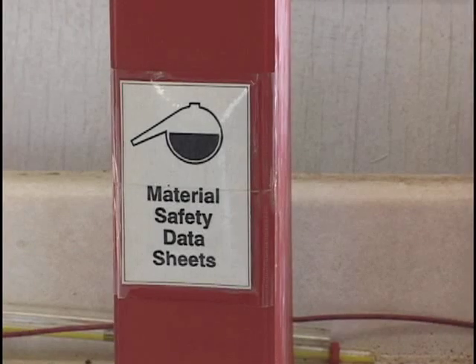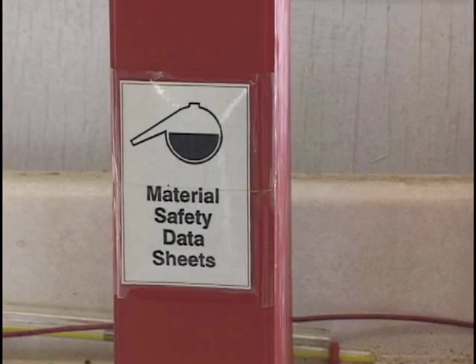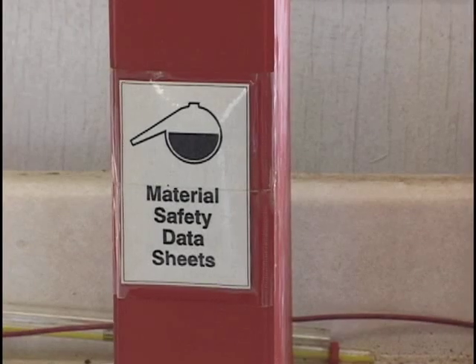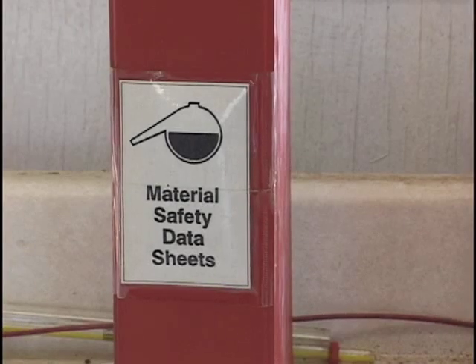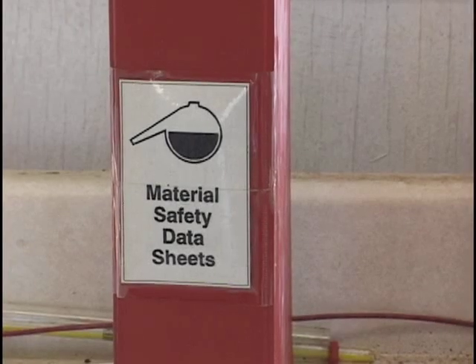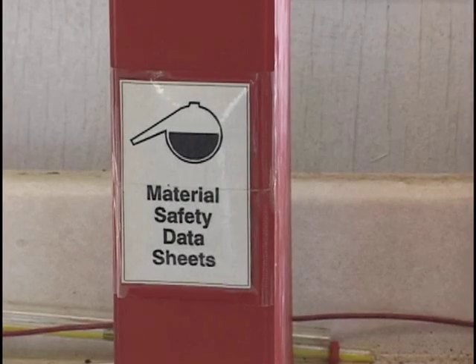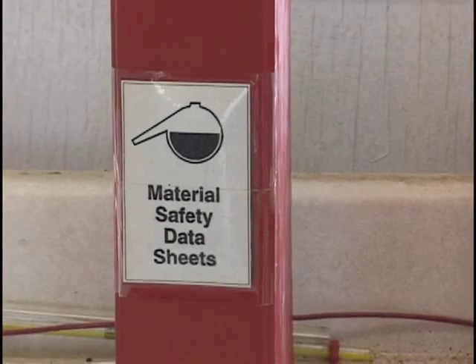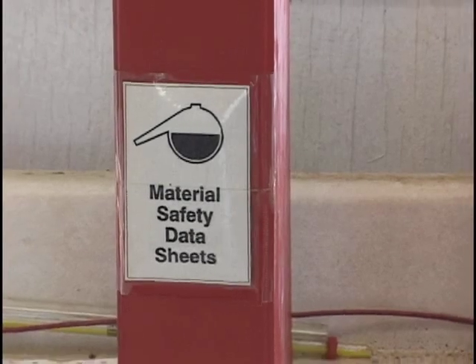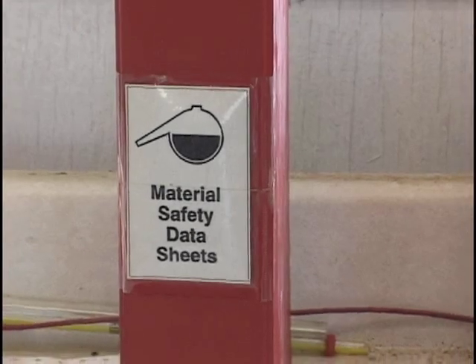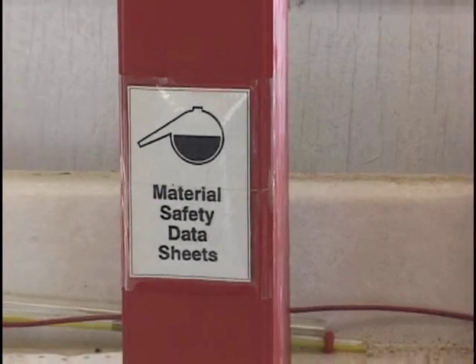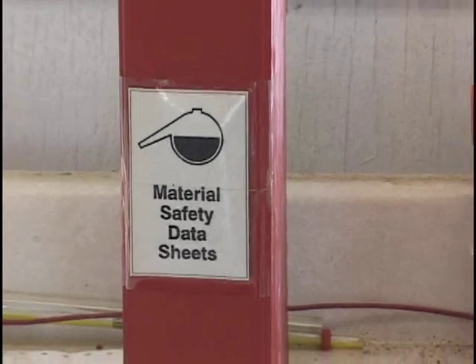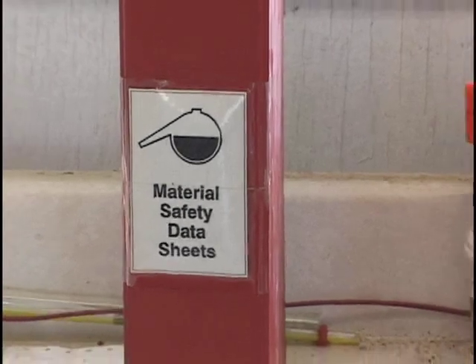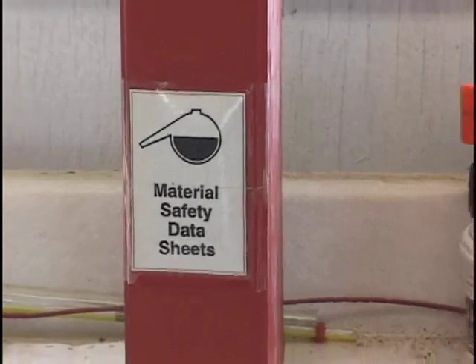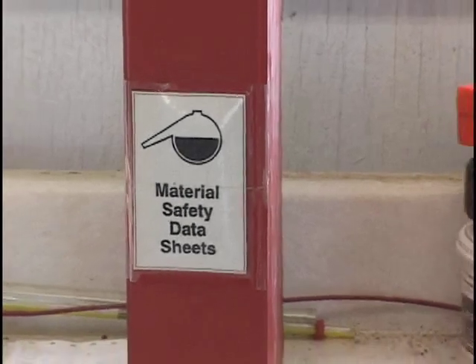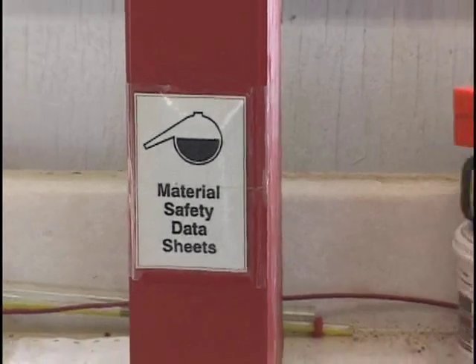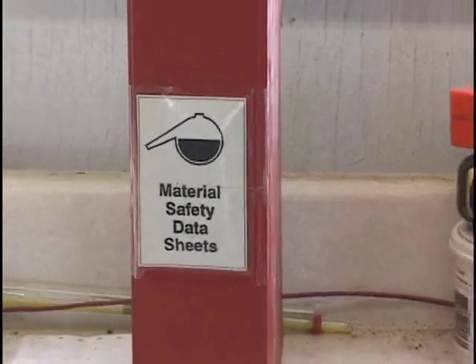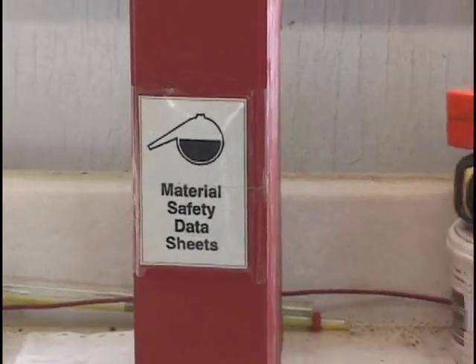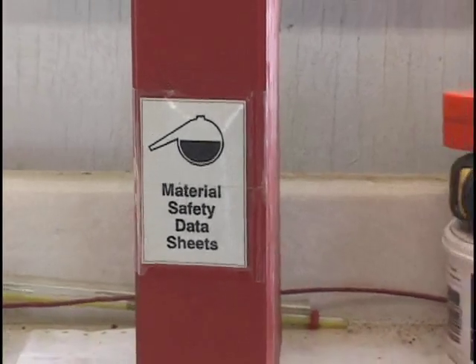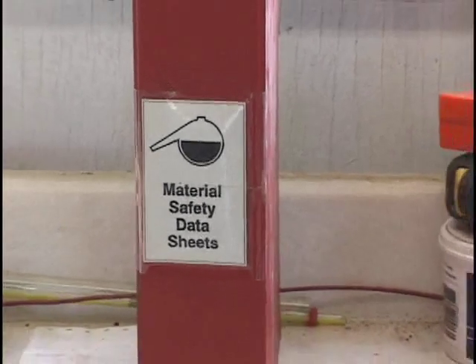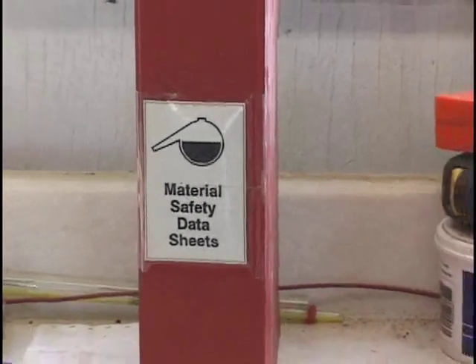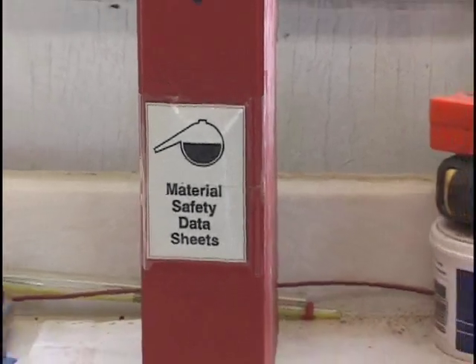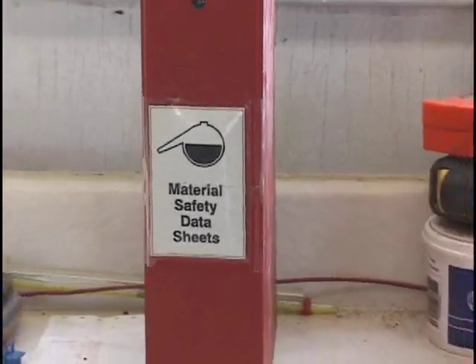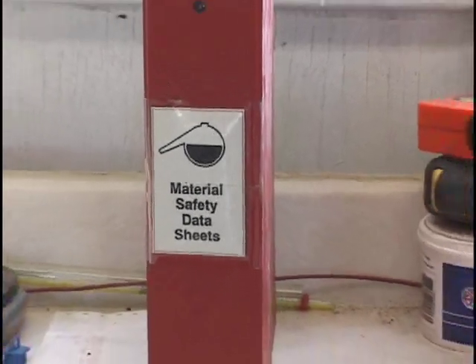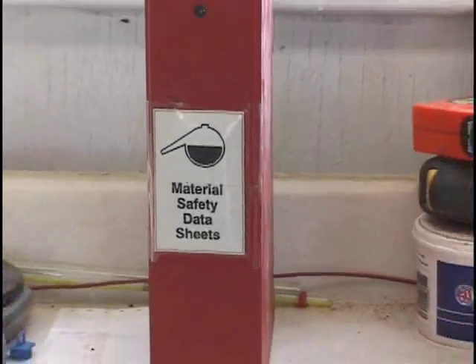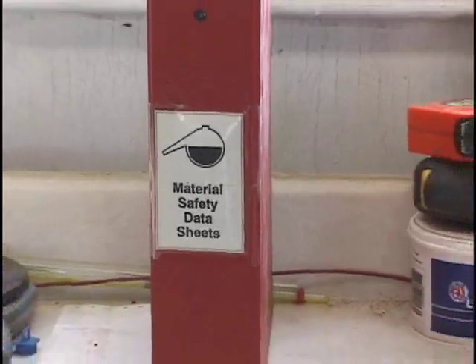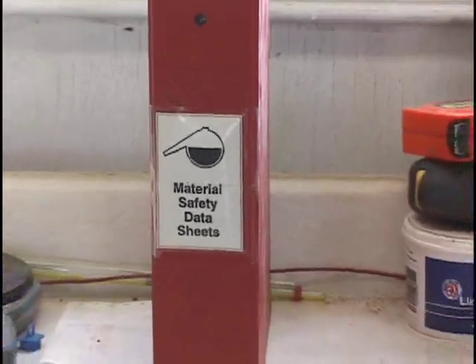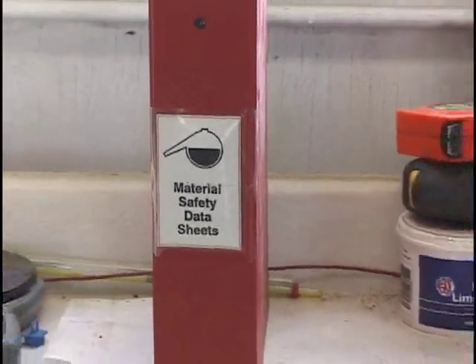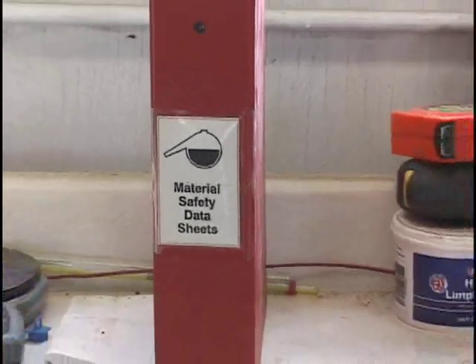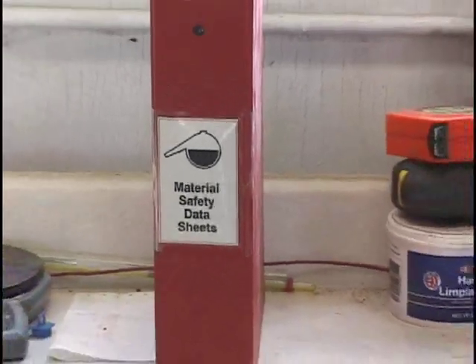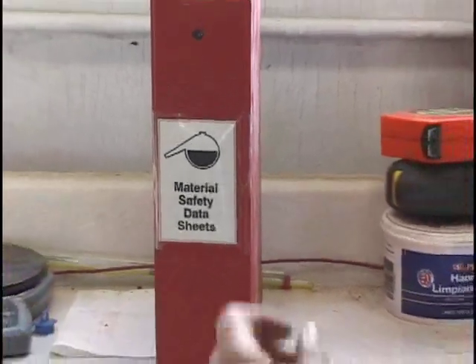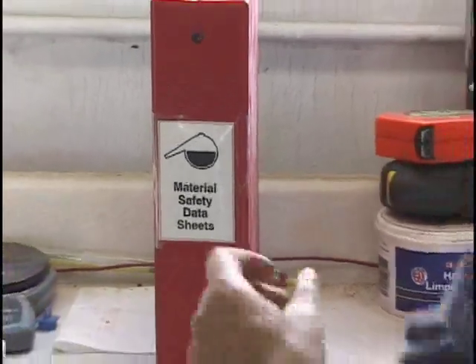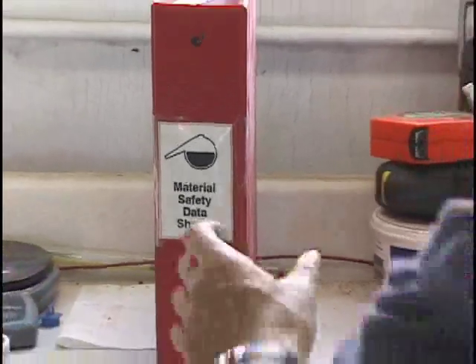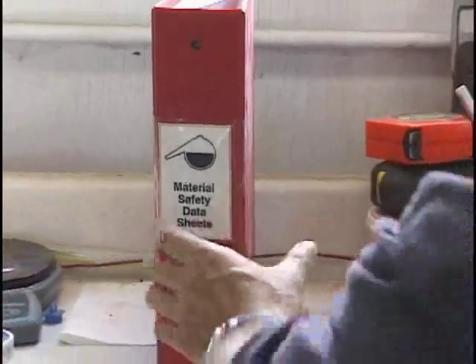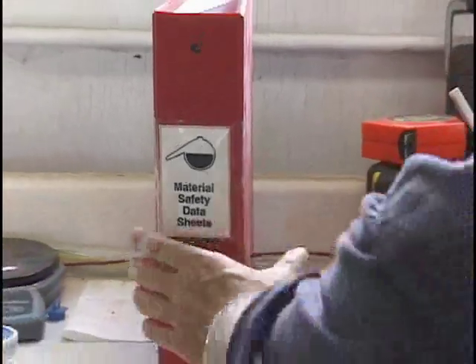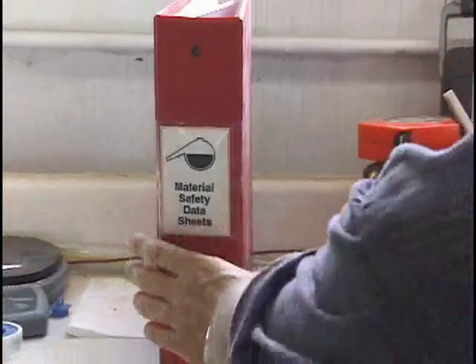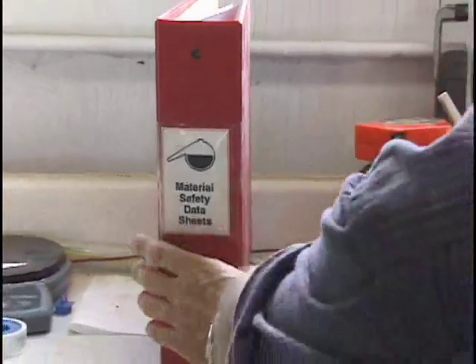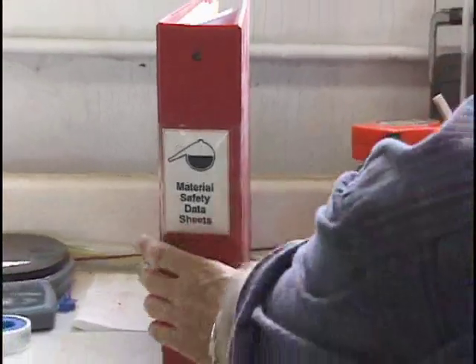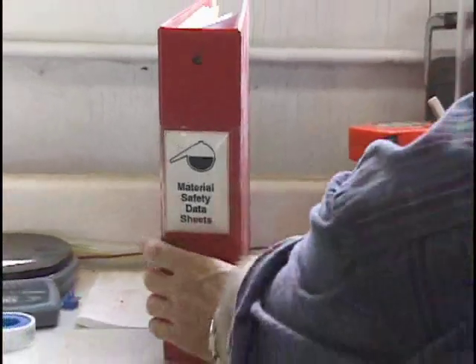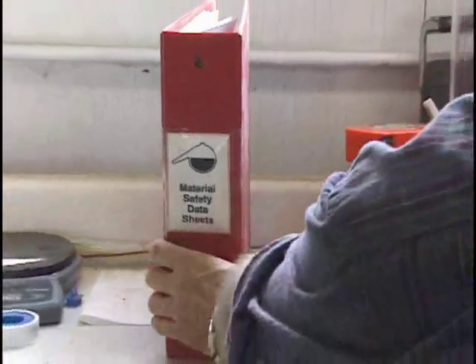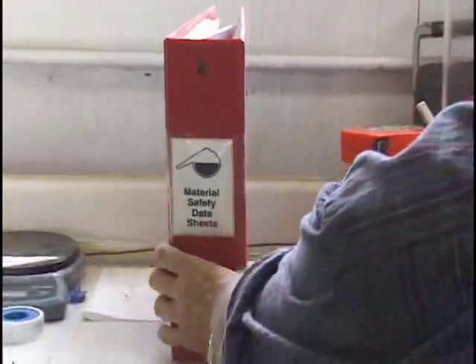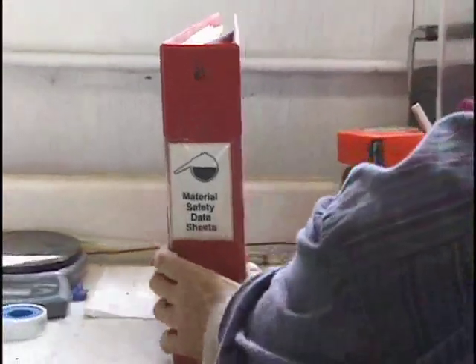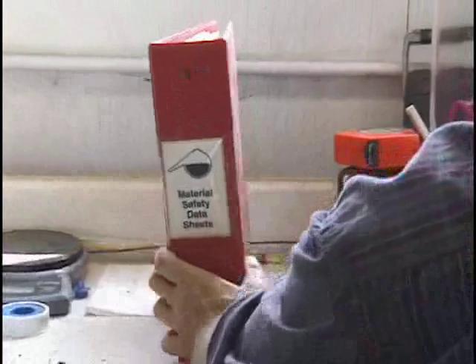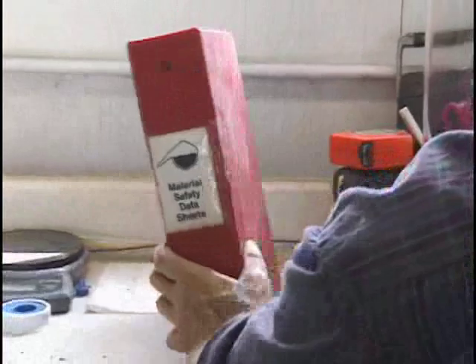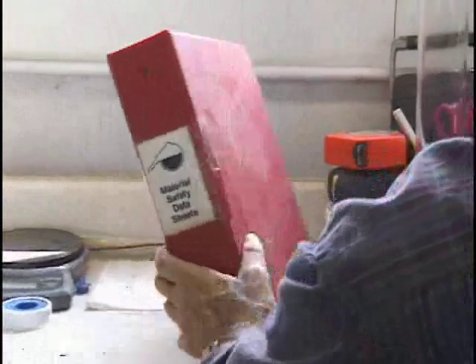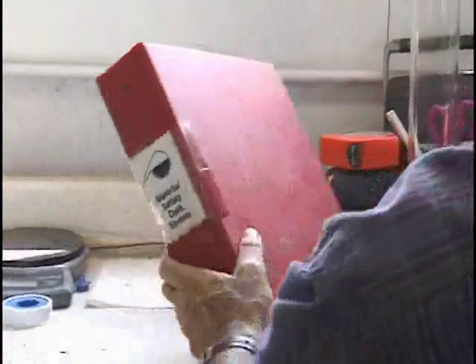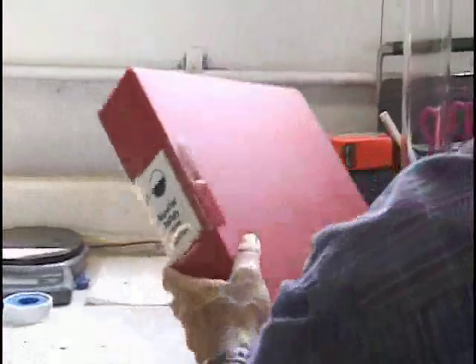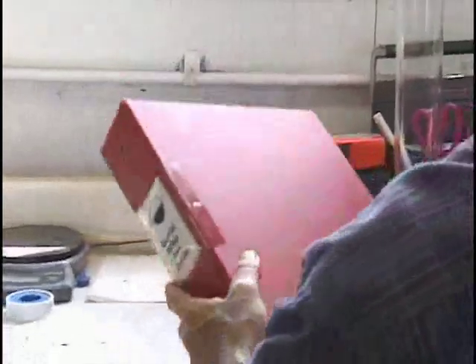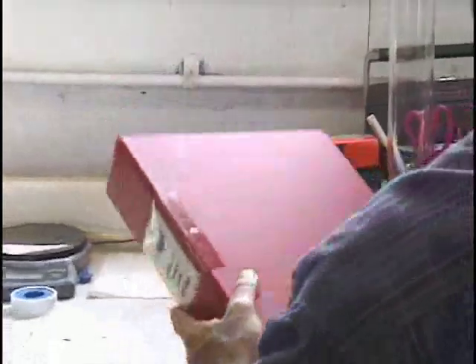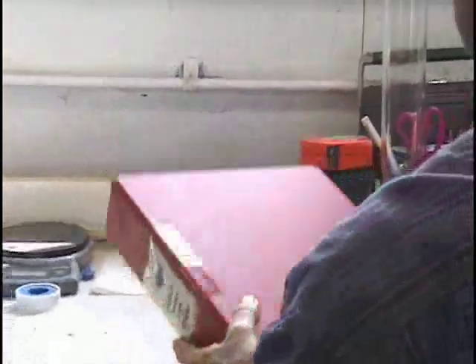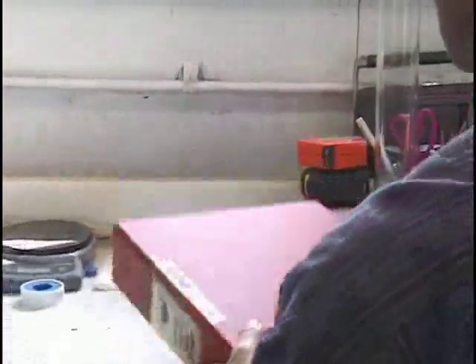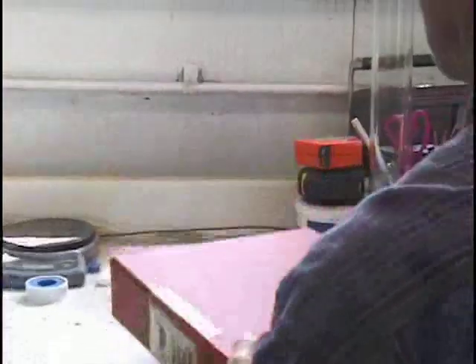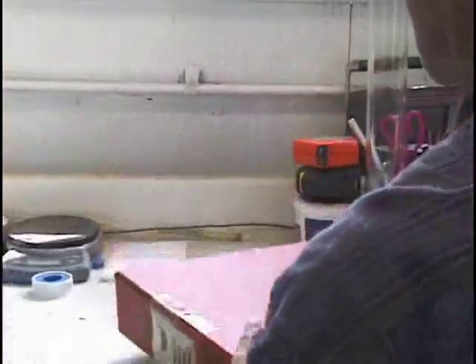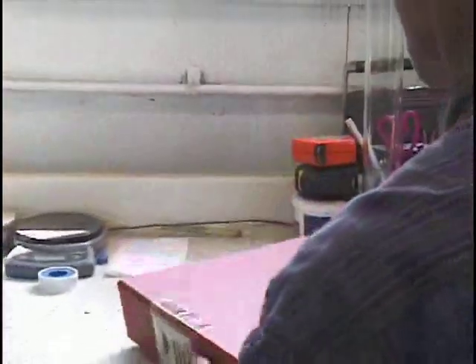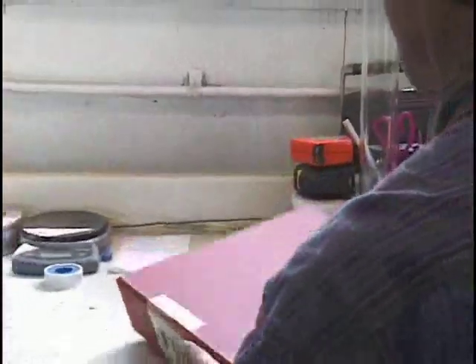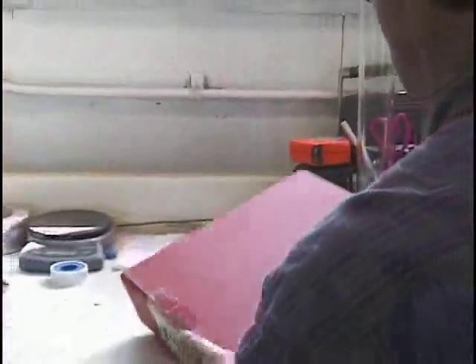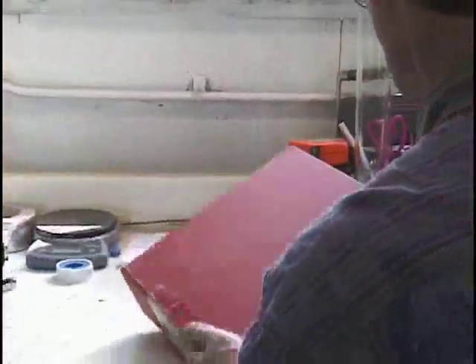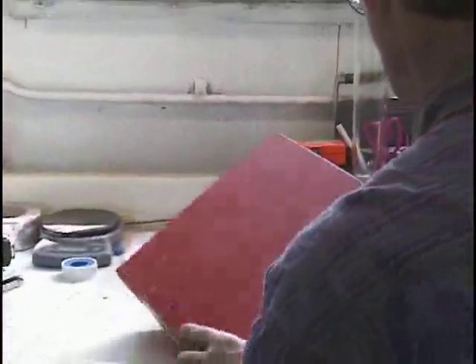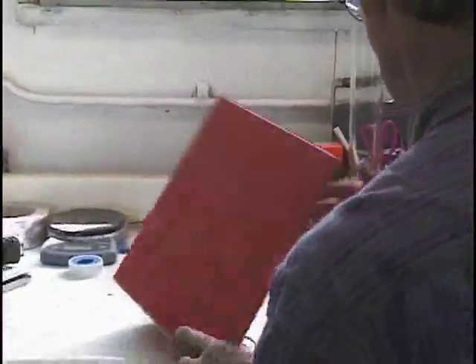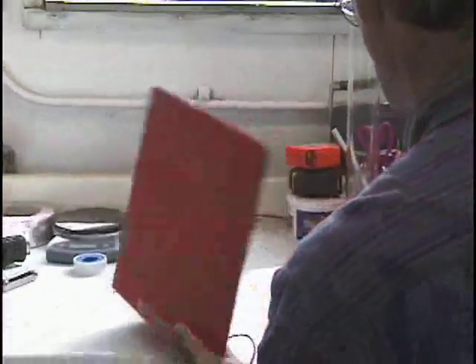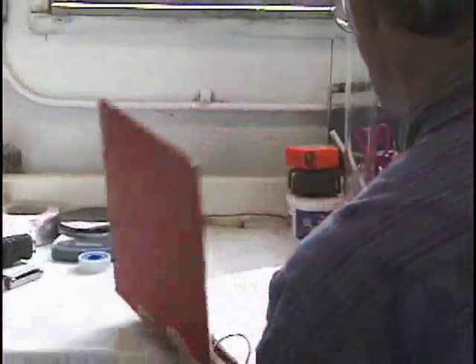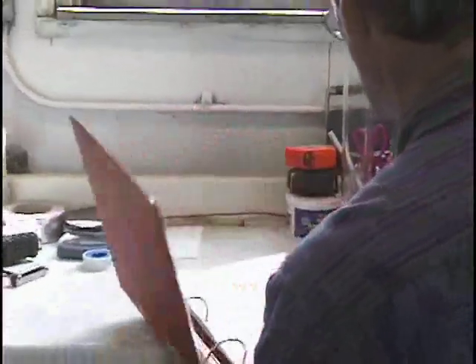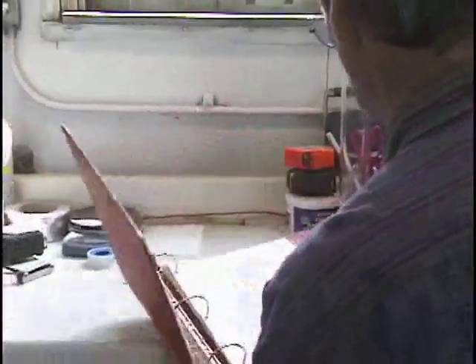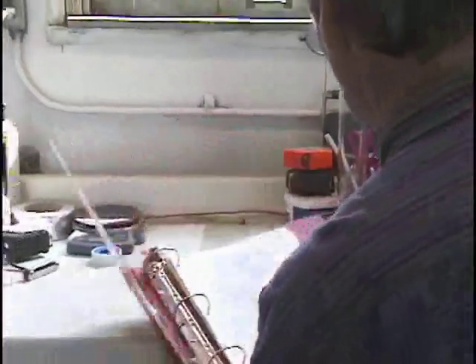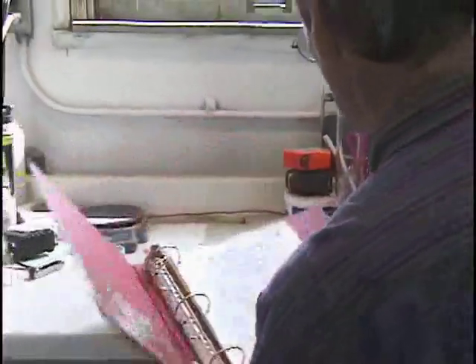Have the Material Safety Data Sheet, or MSDS, for catalysts and methanol readily available at your job site.